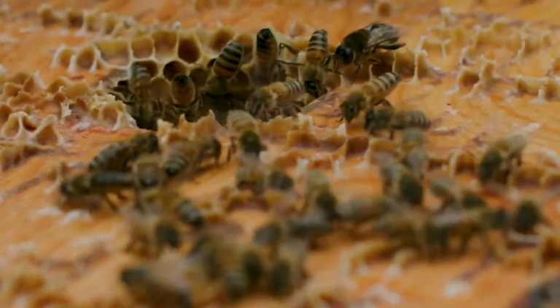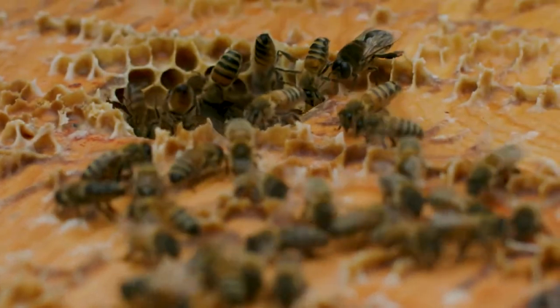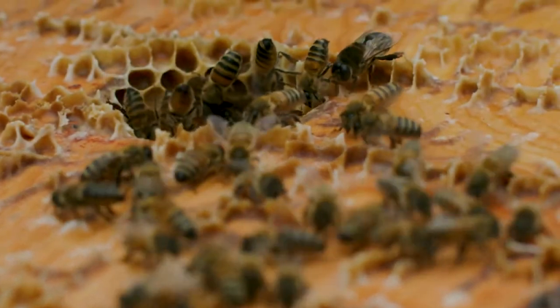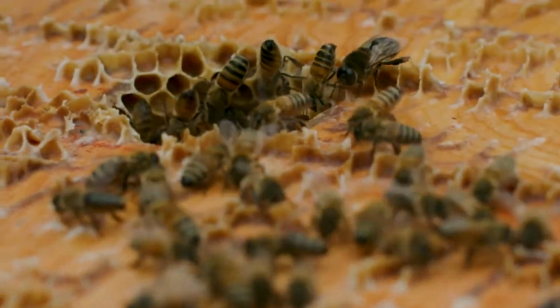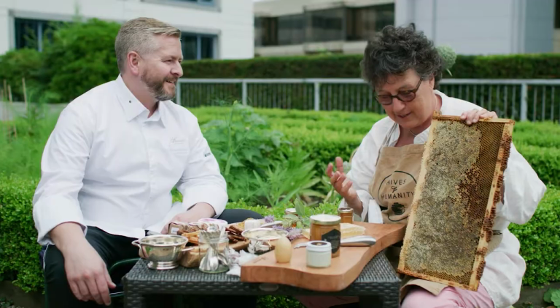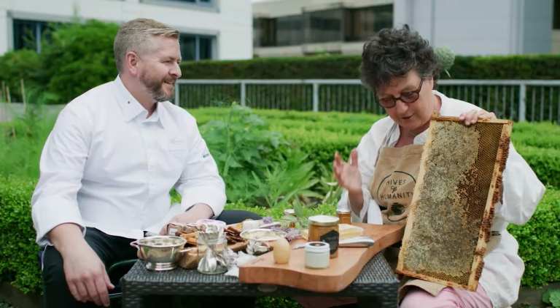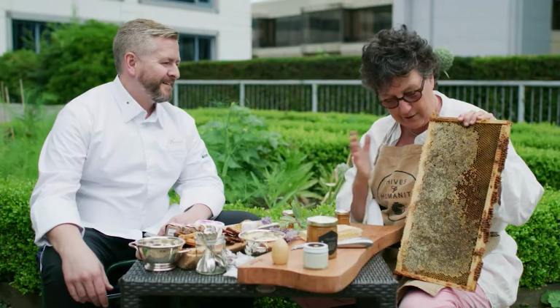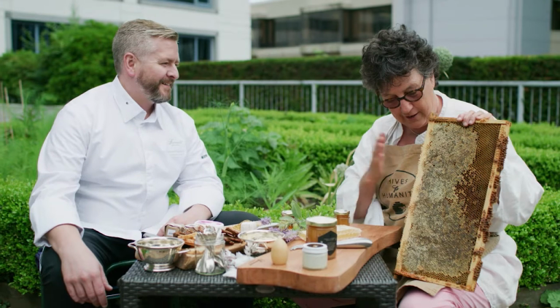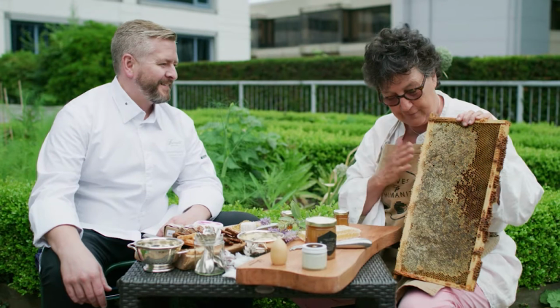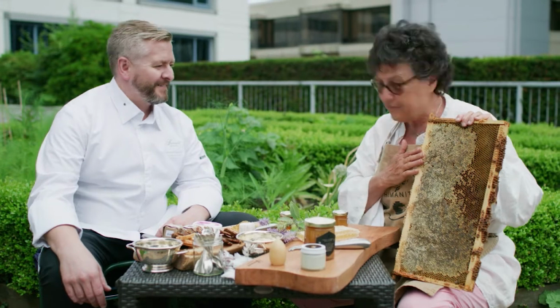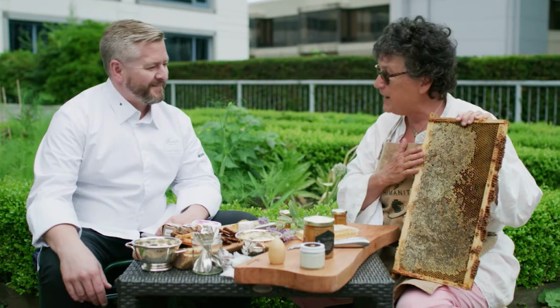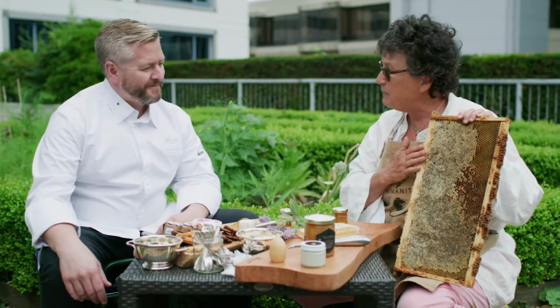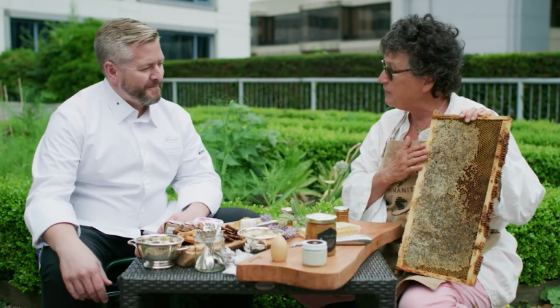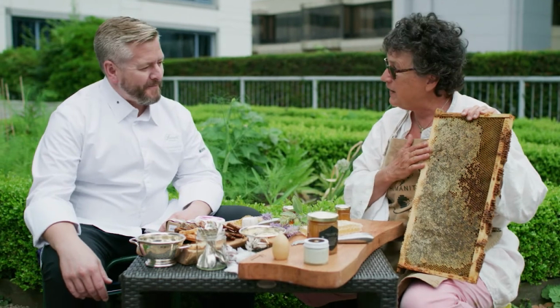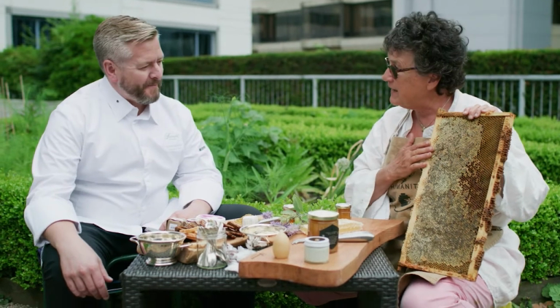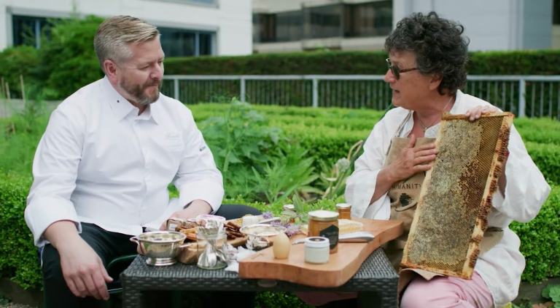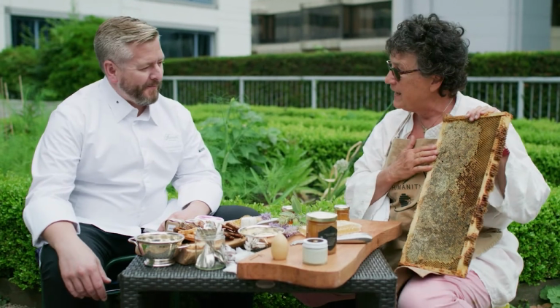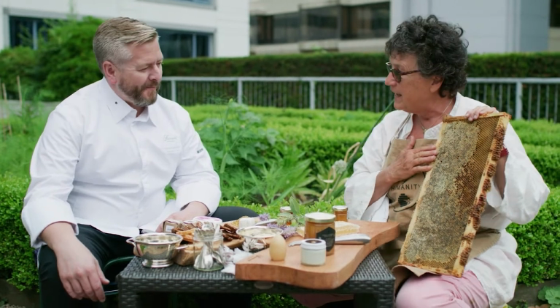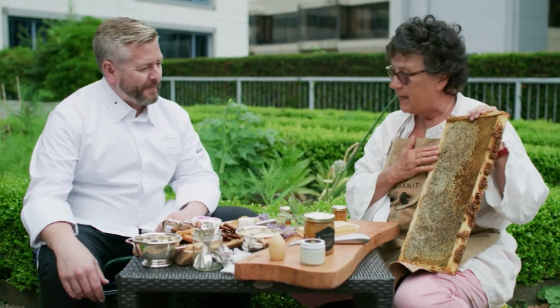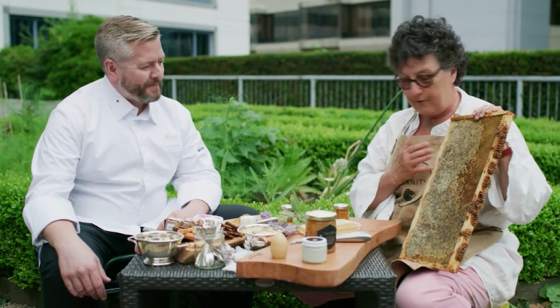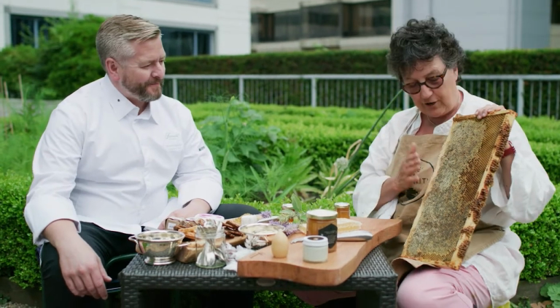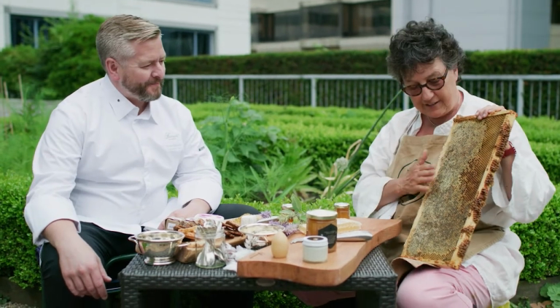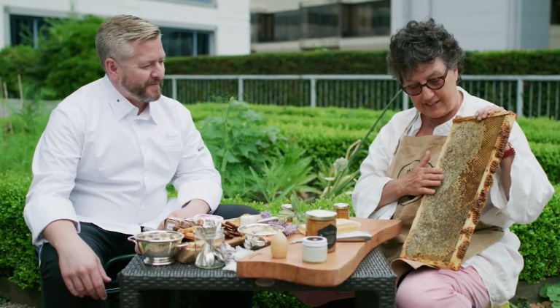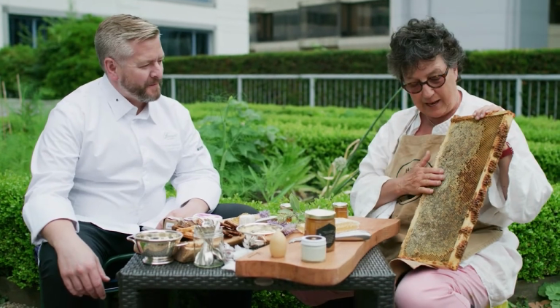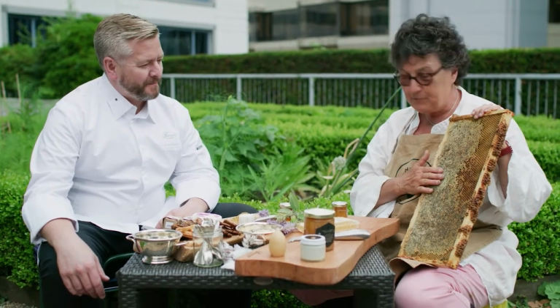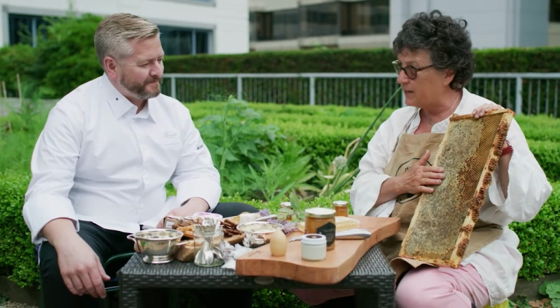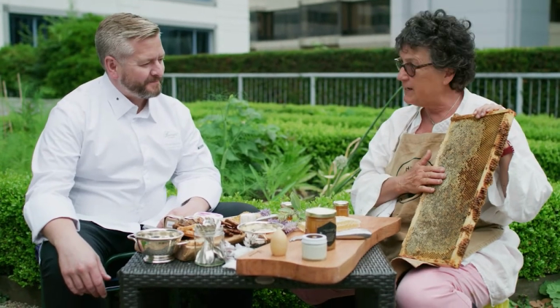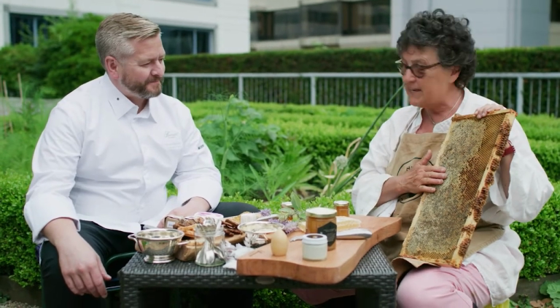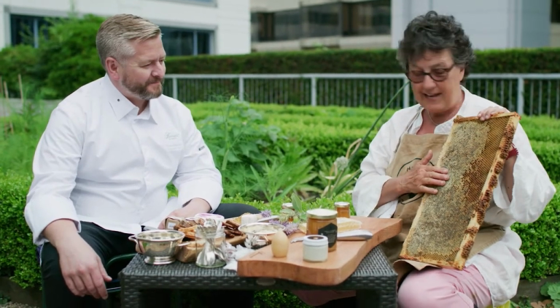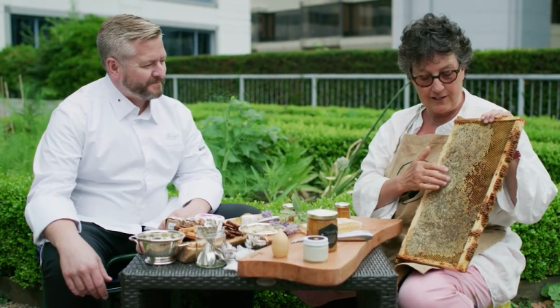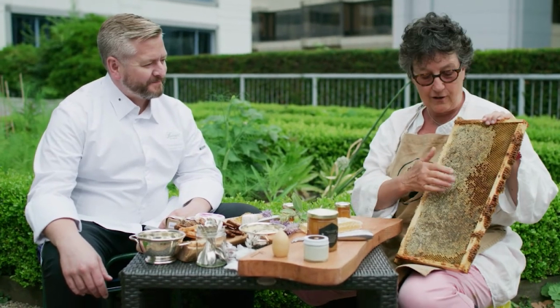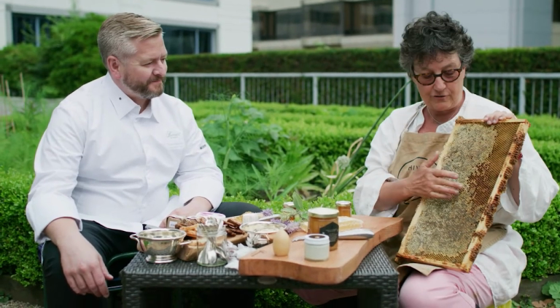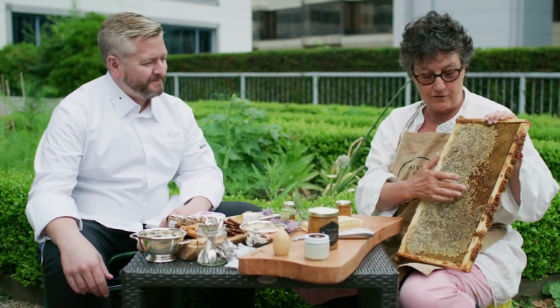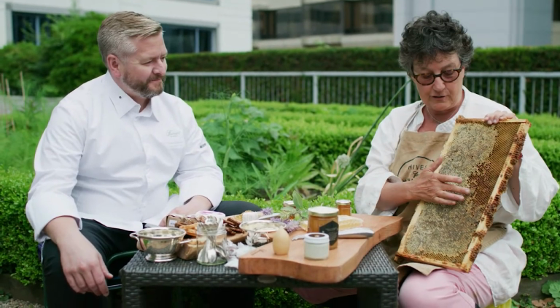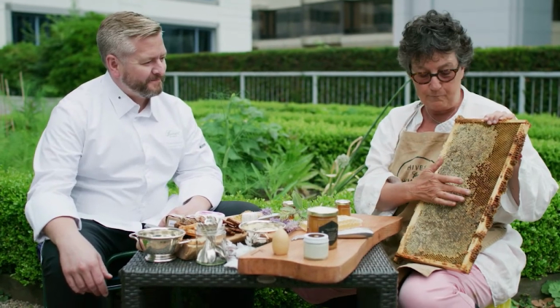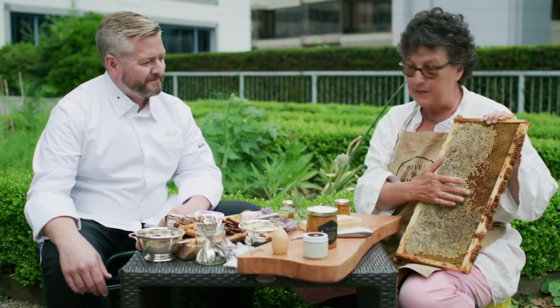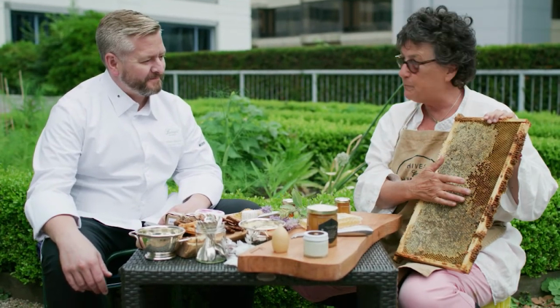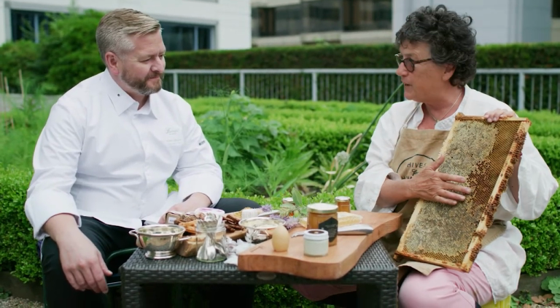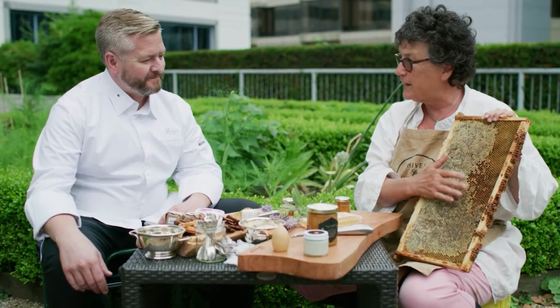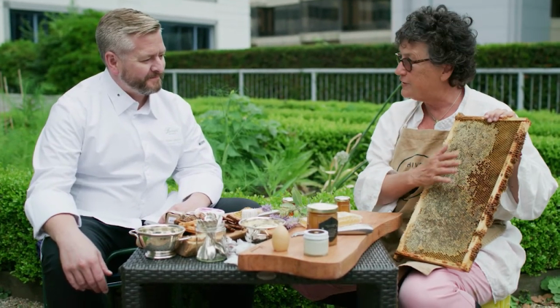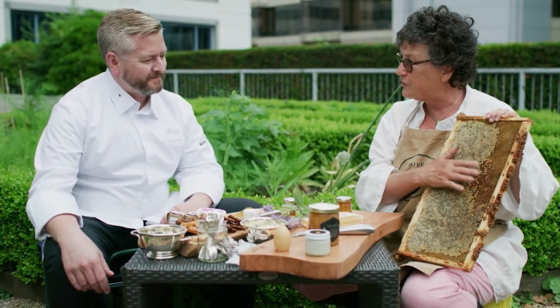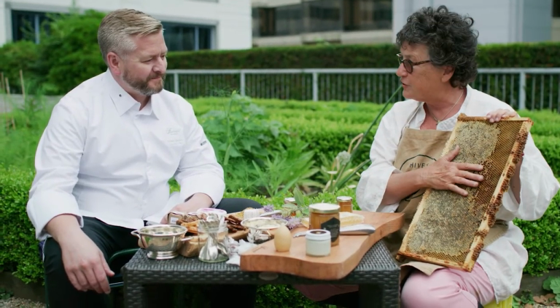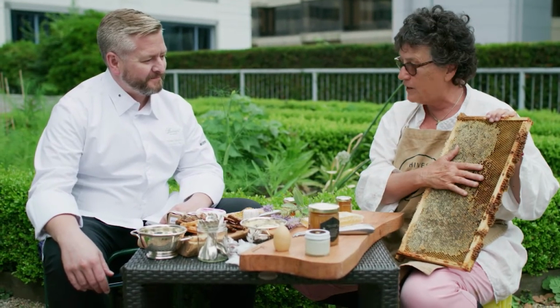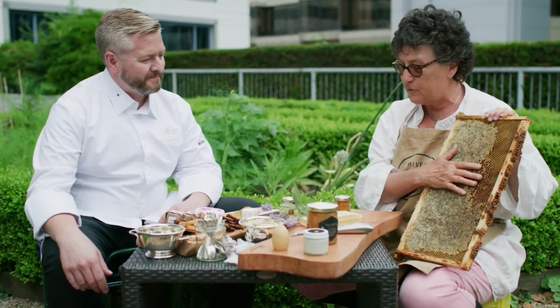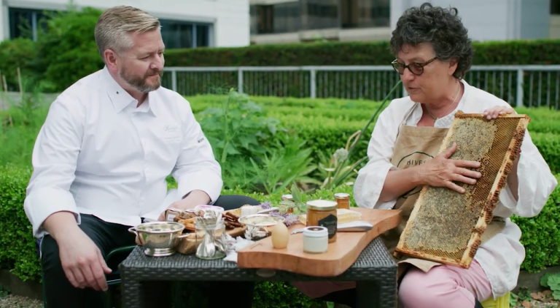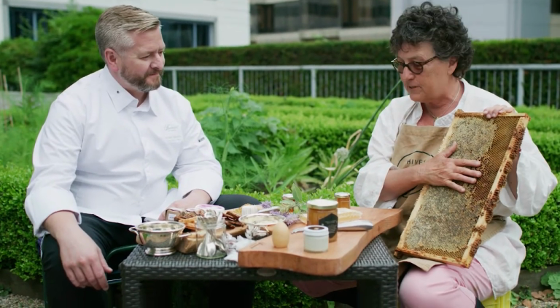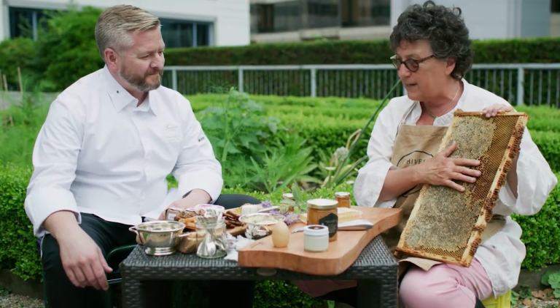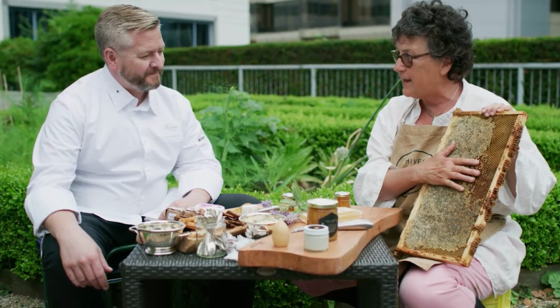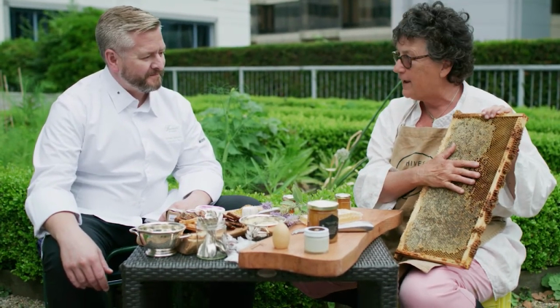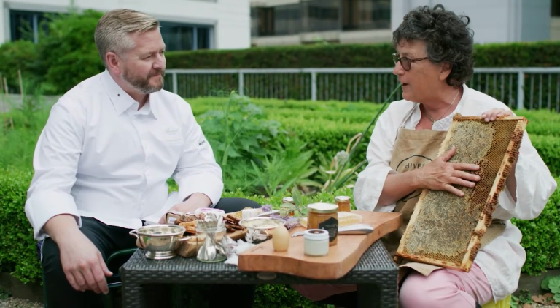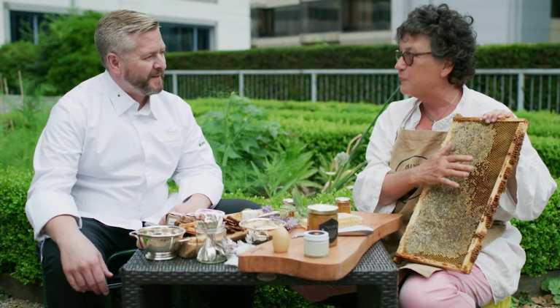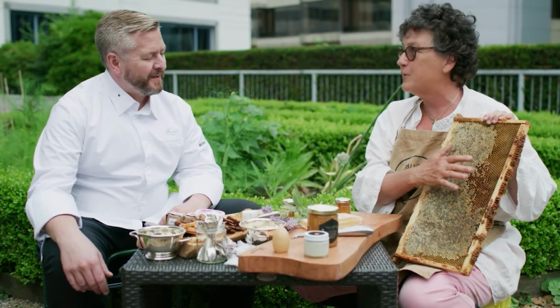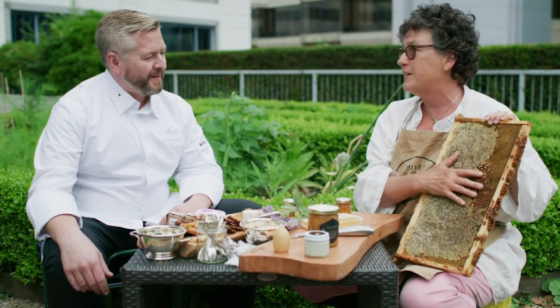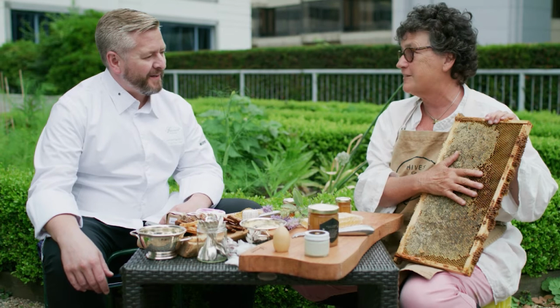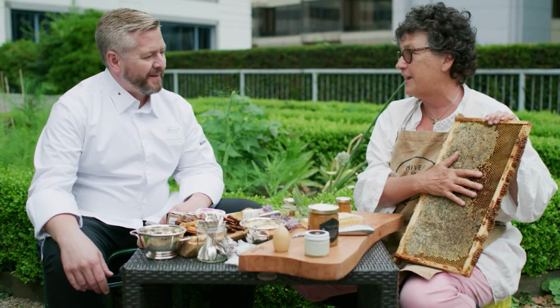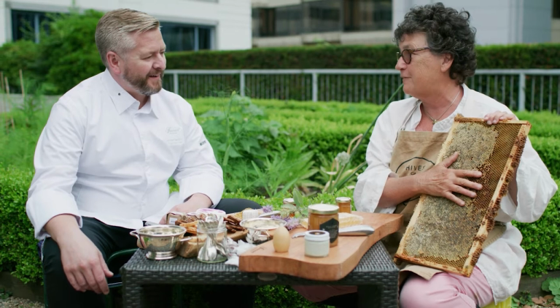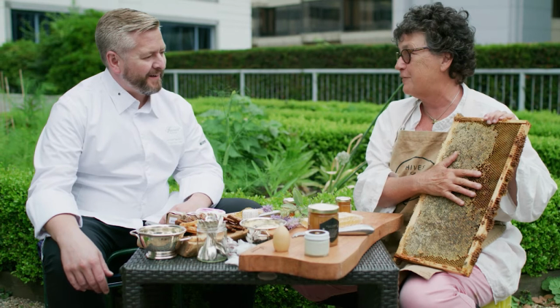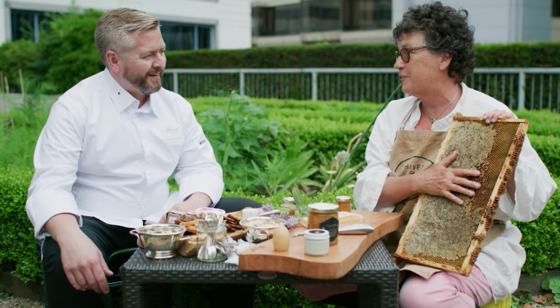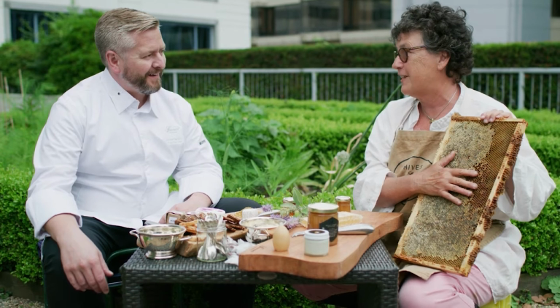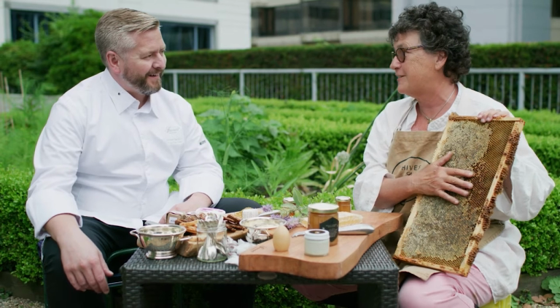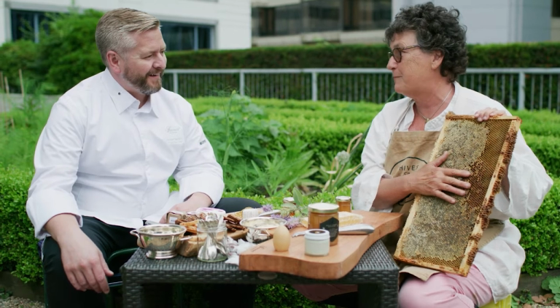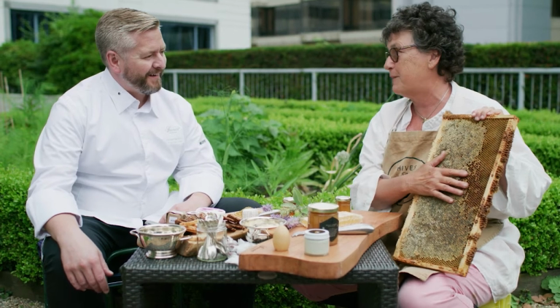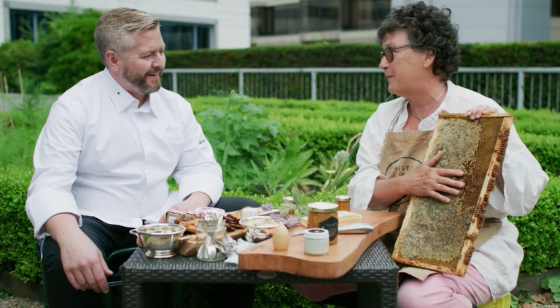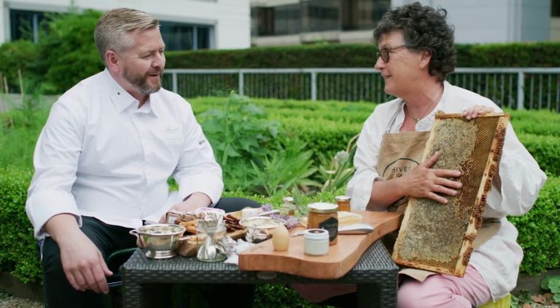We've got here a frame of honey. I've got some capped honey and also some bee bread to share with you today. I'm really excited for you to taste the bee bread.